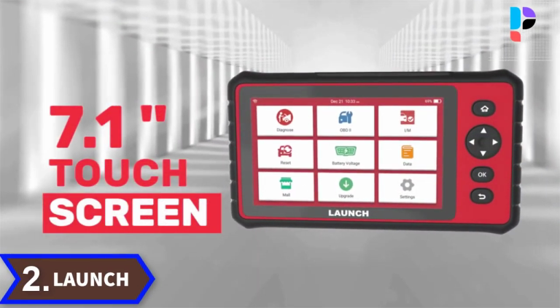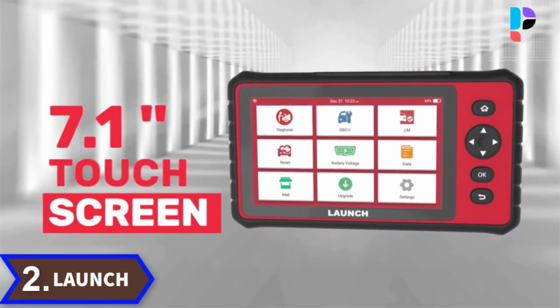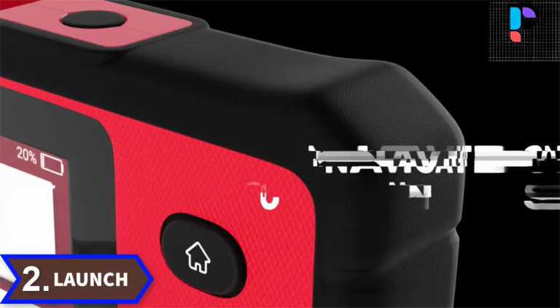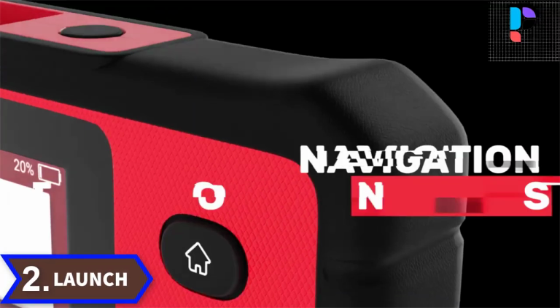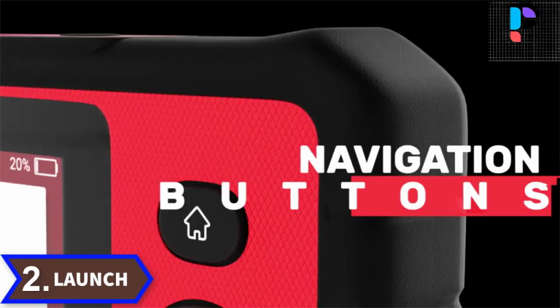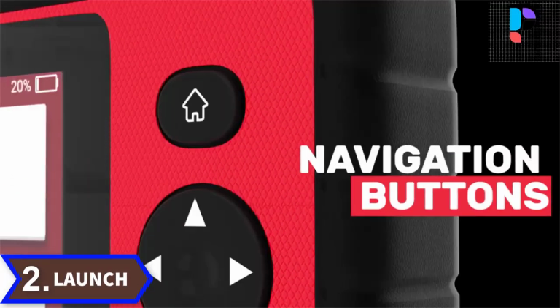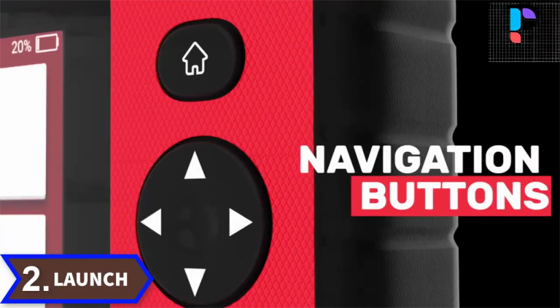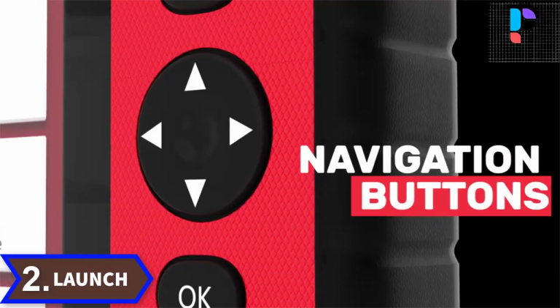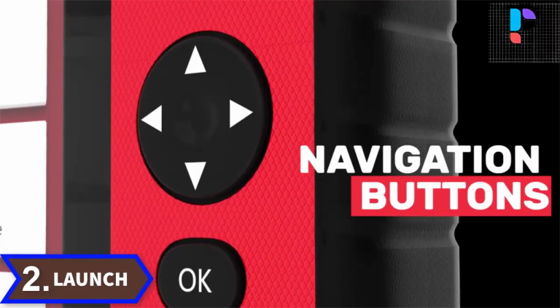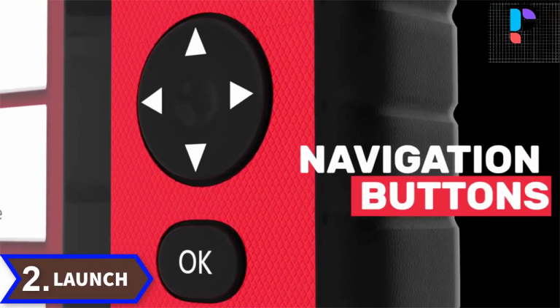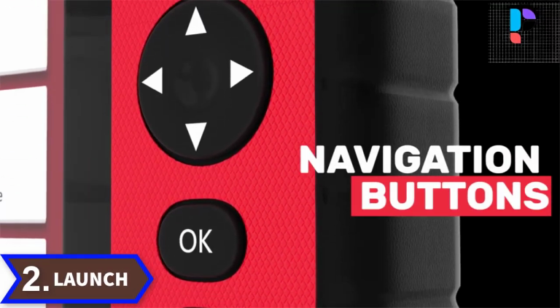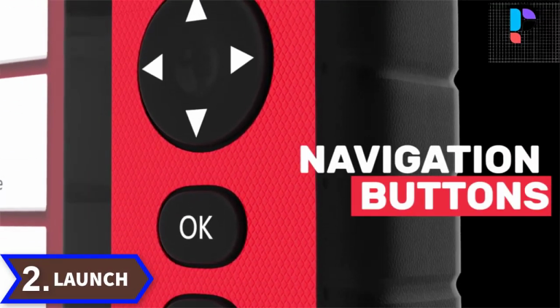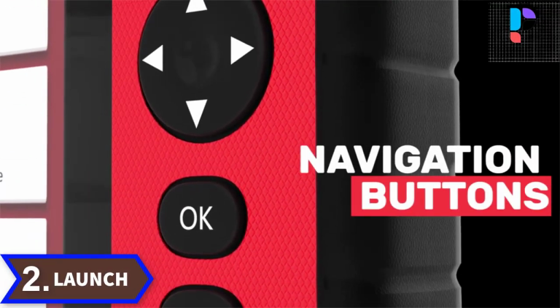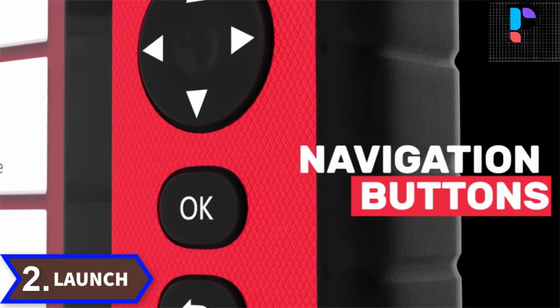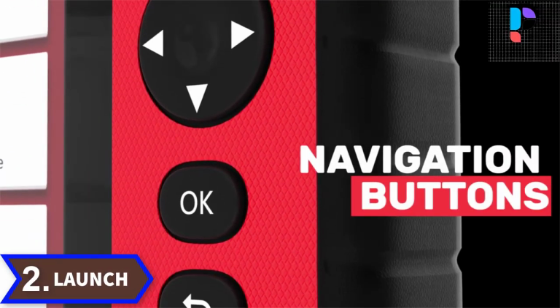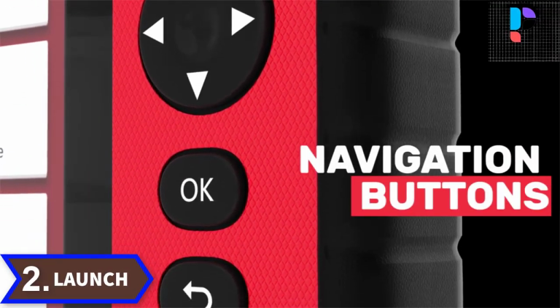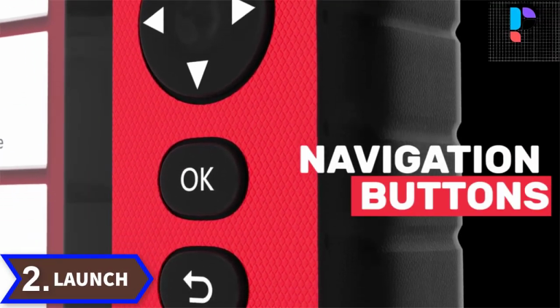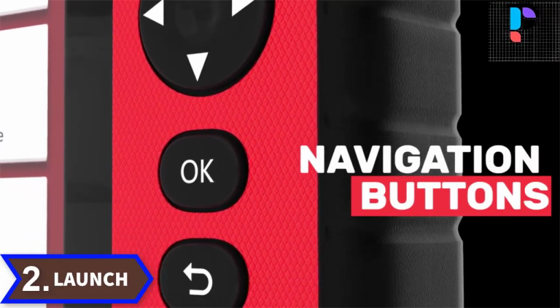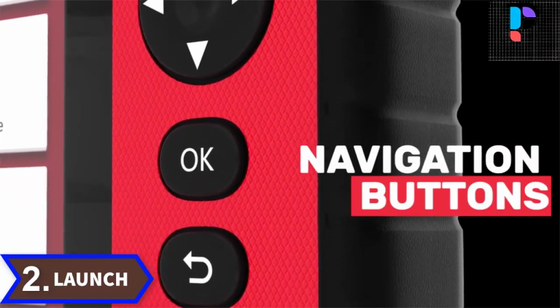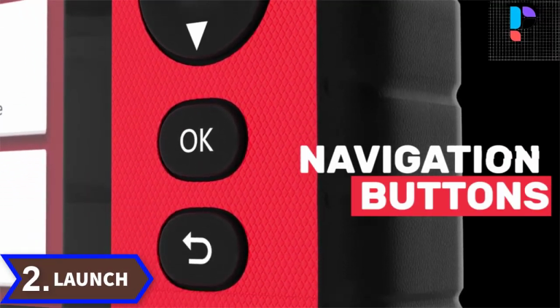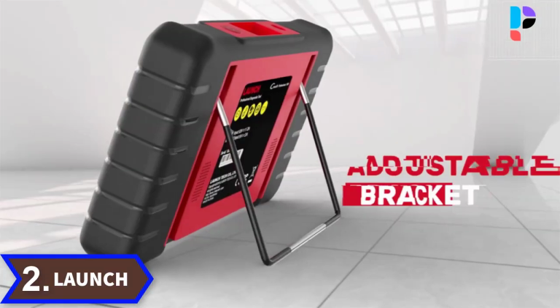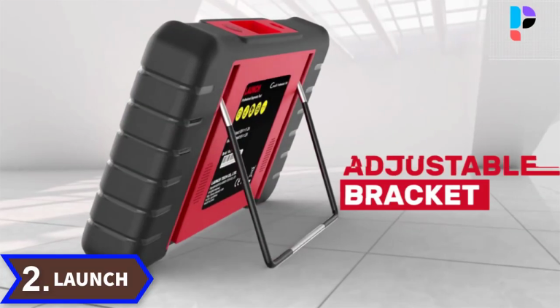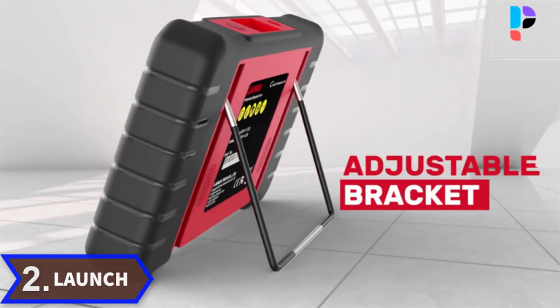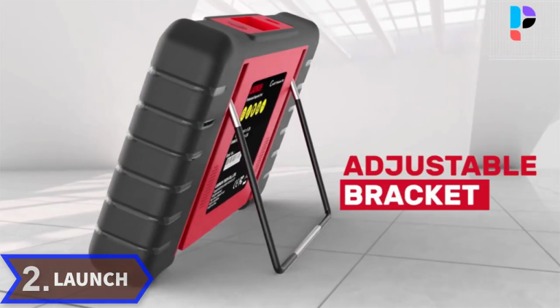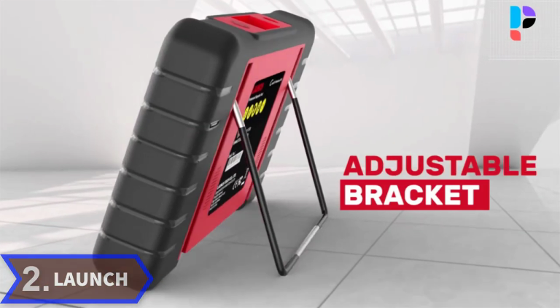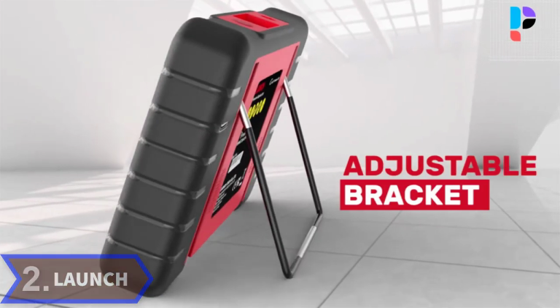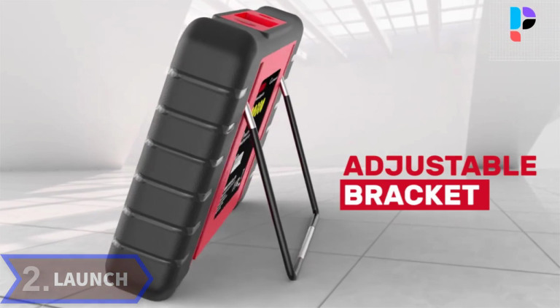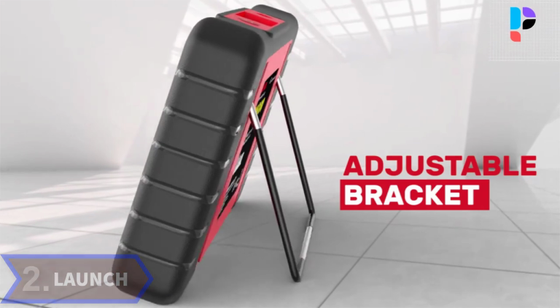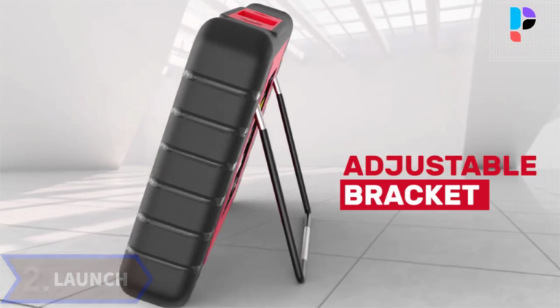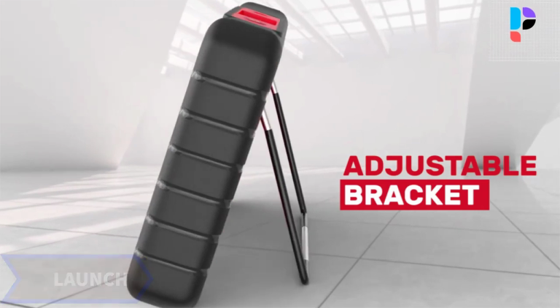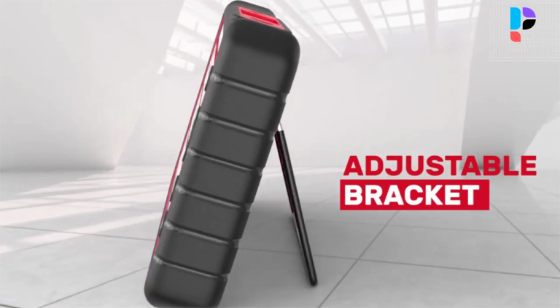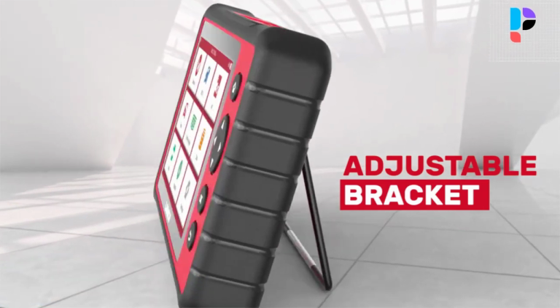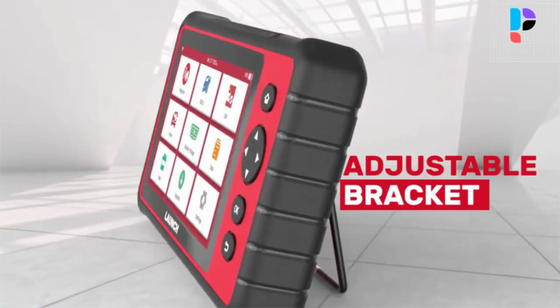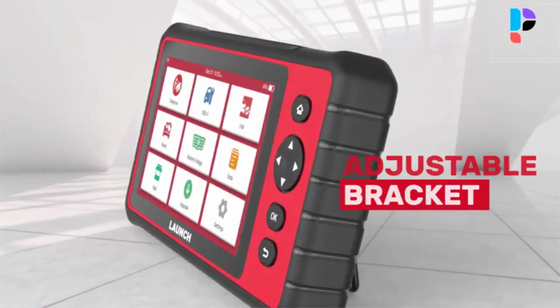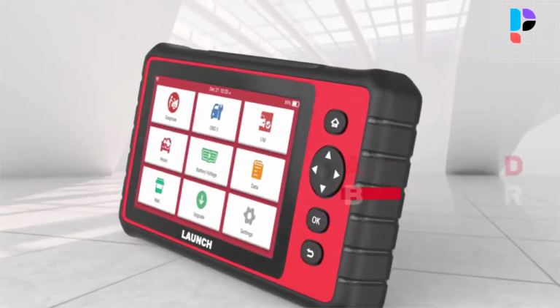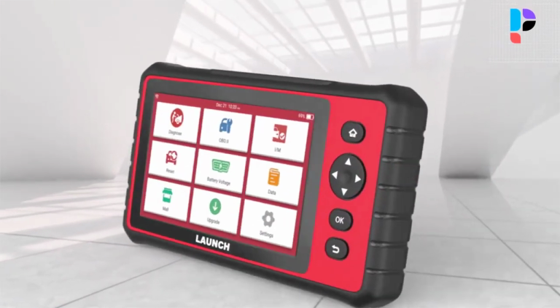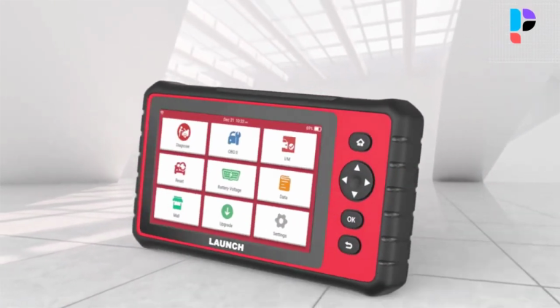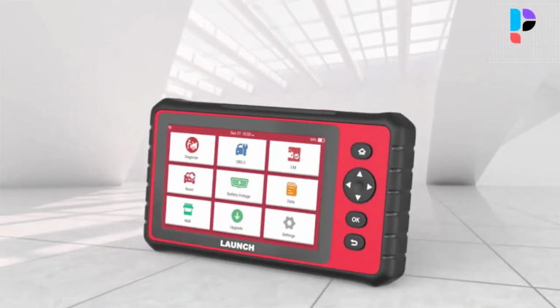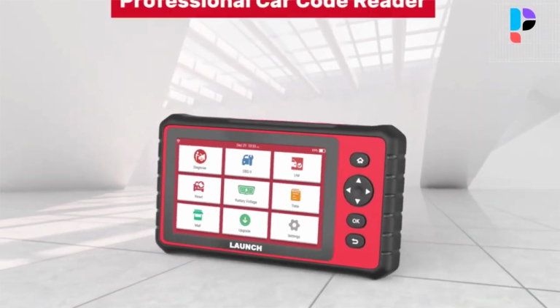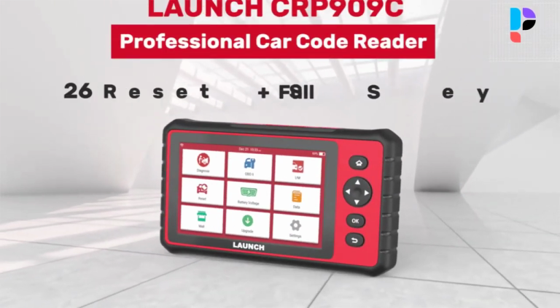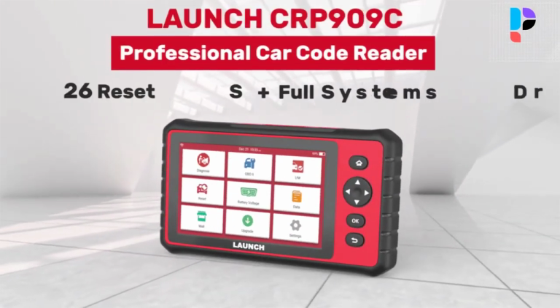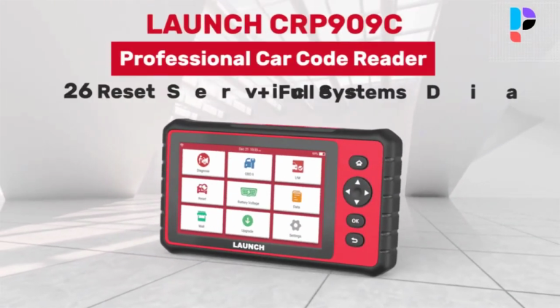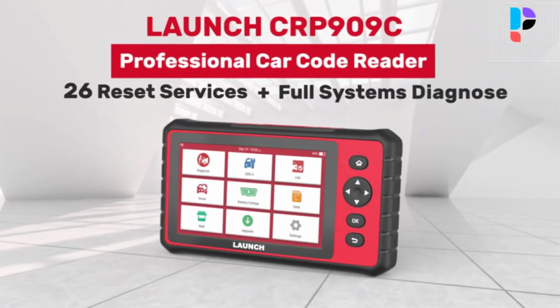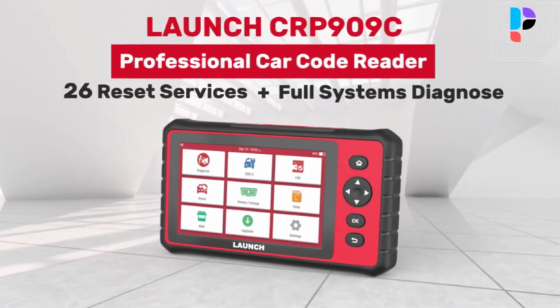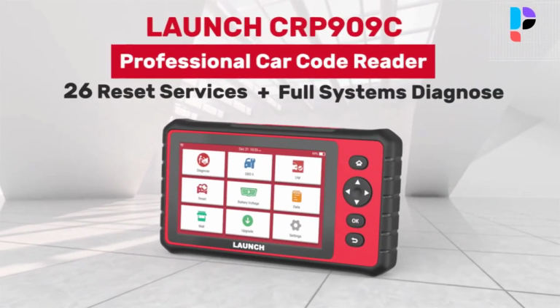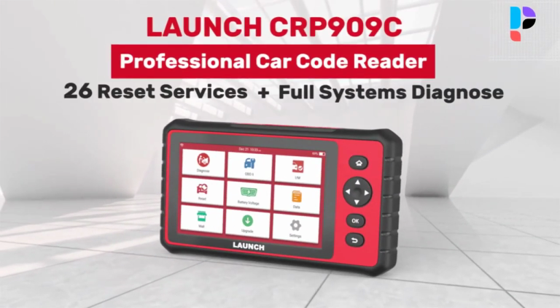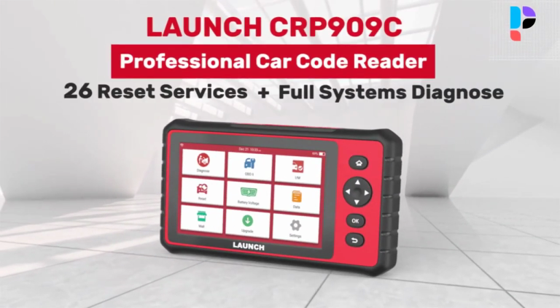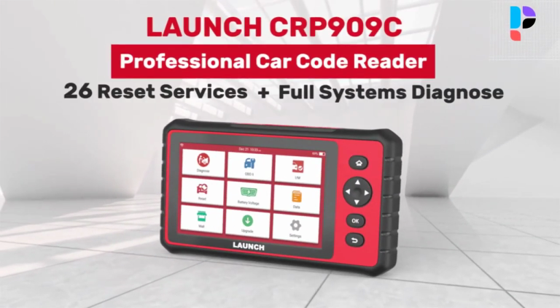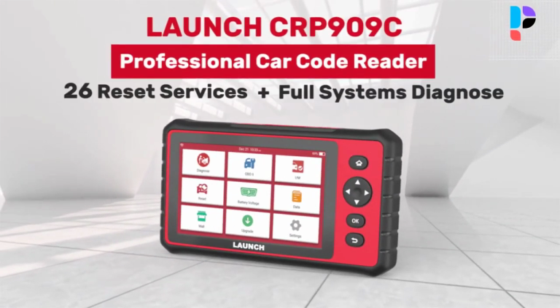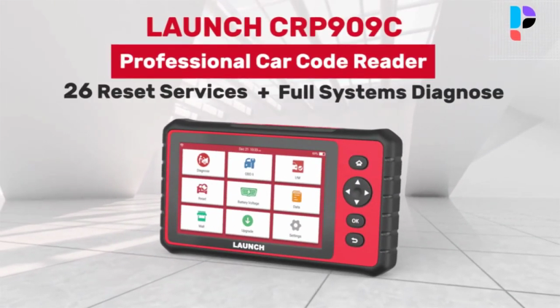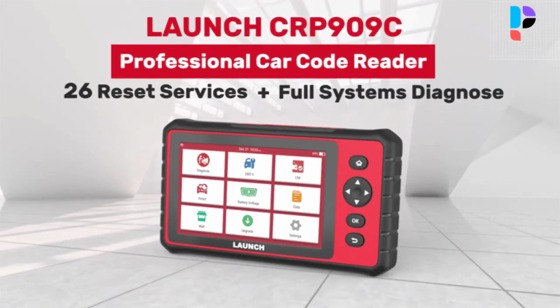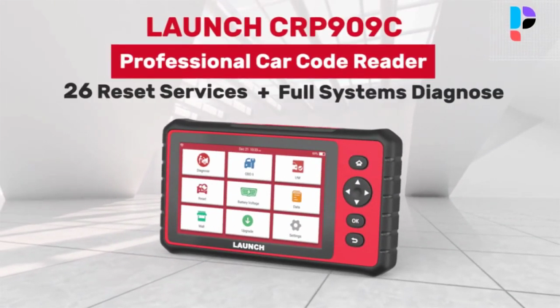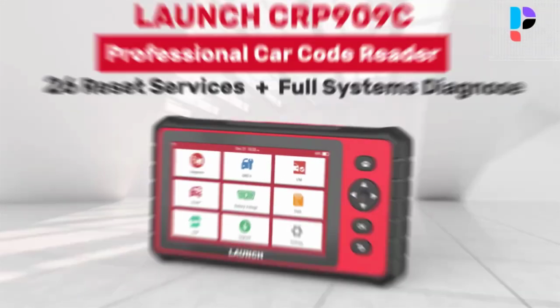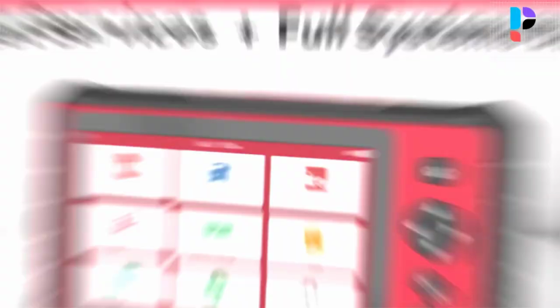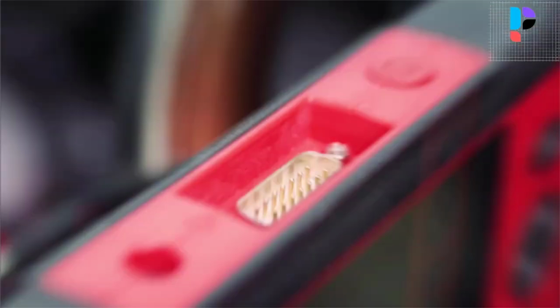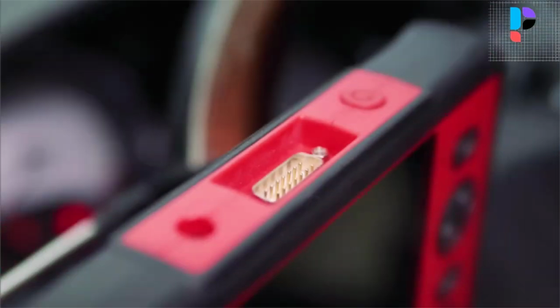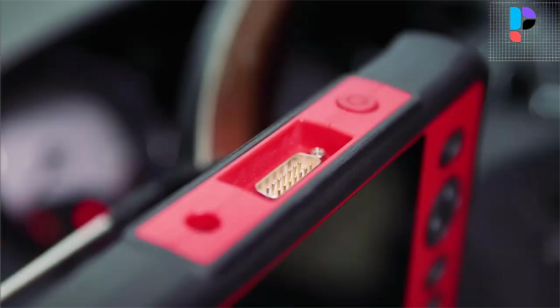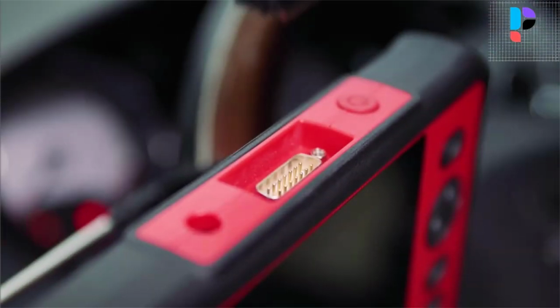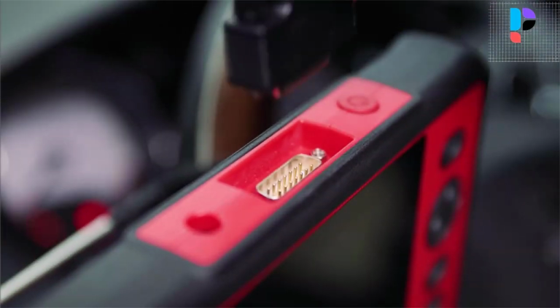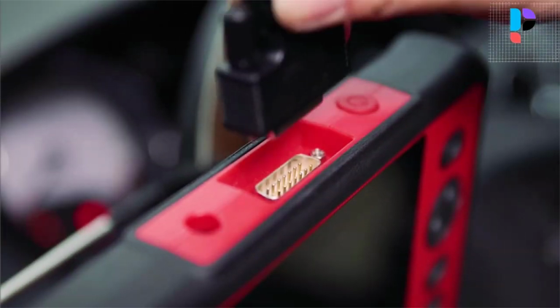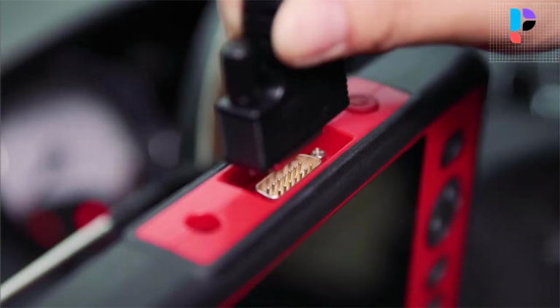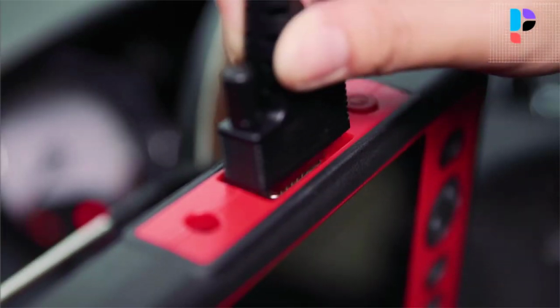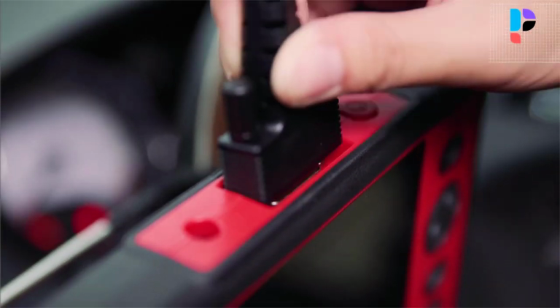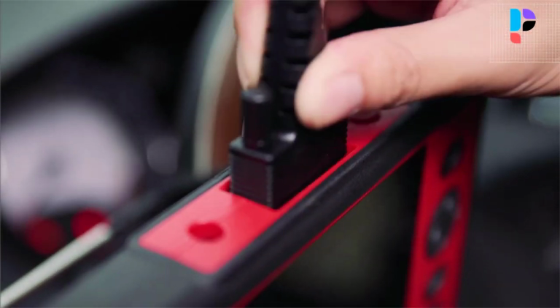Number 2. Brand name: Launch. Model number: X431 CRP909C.